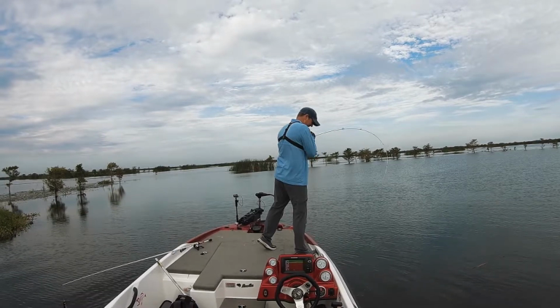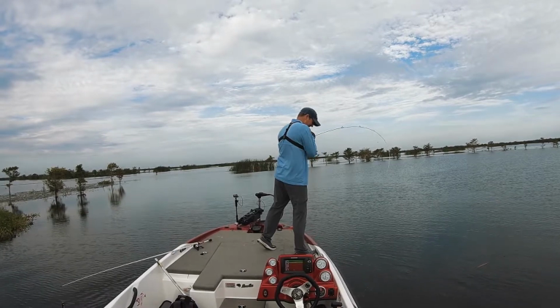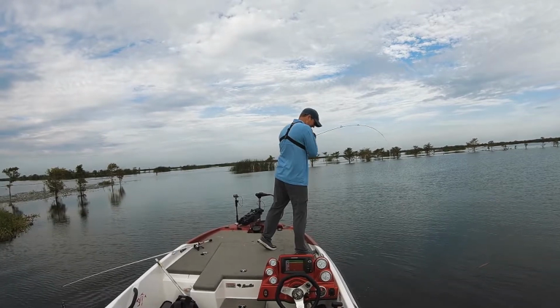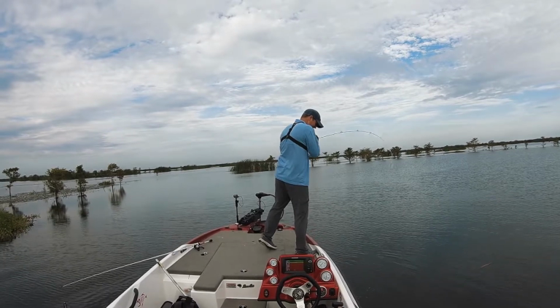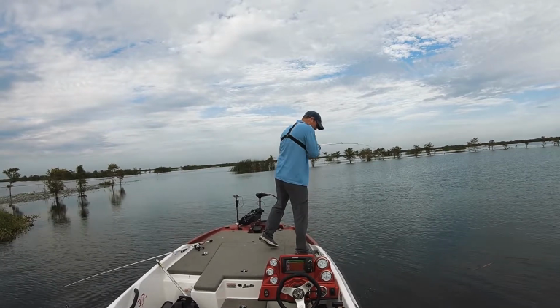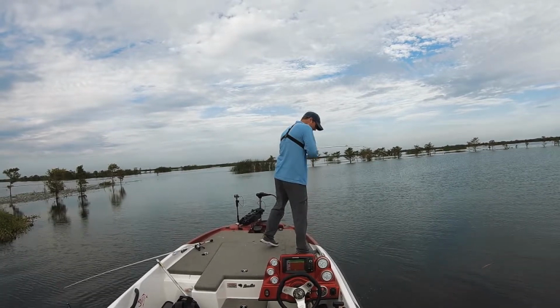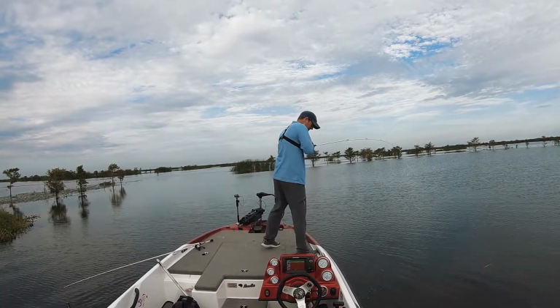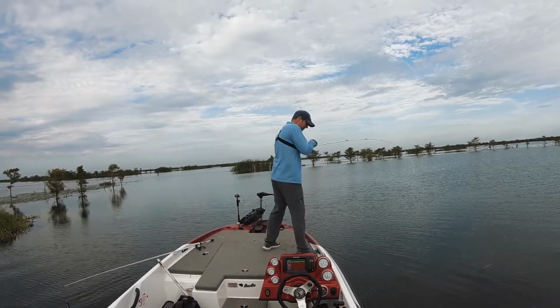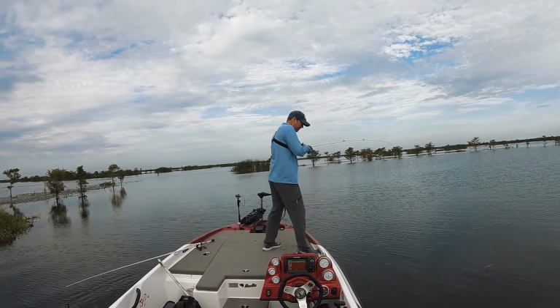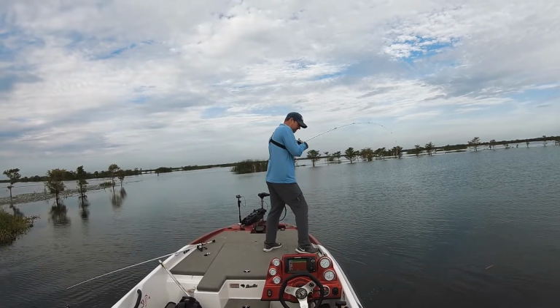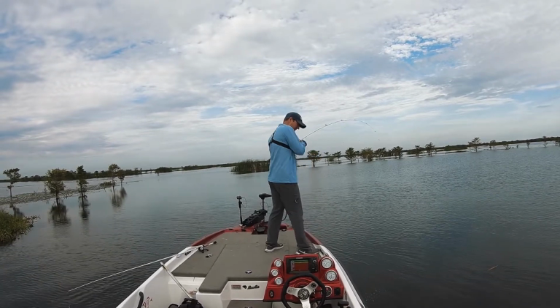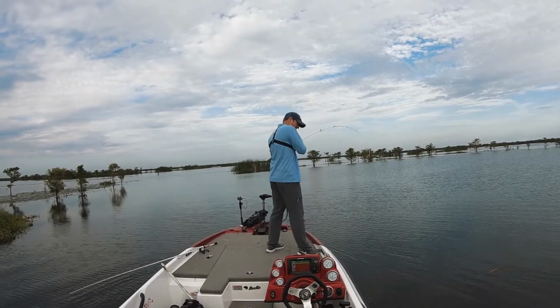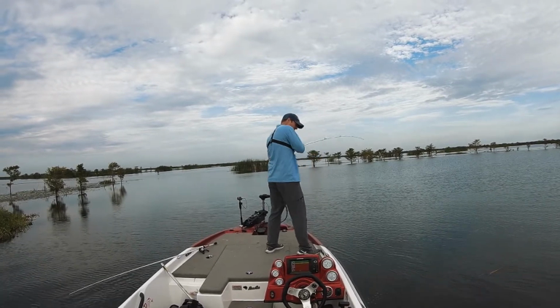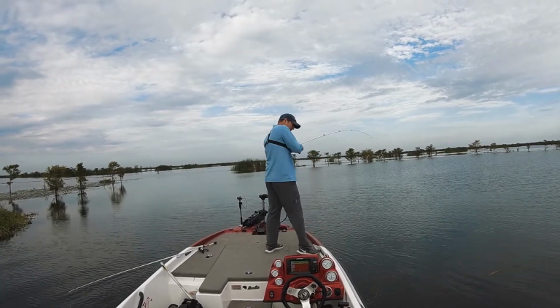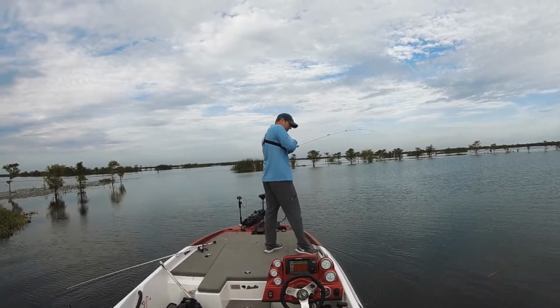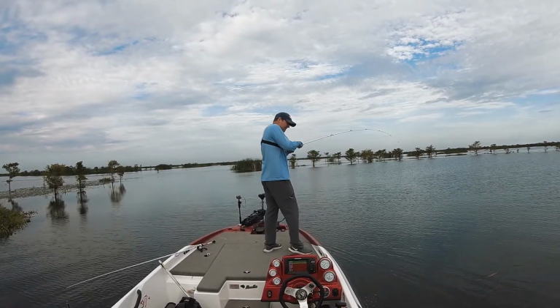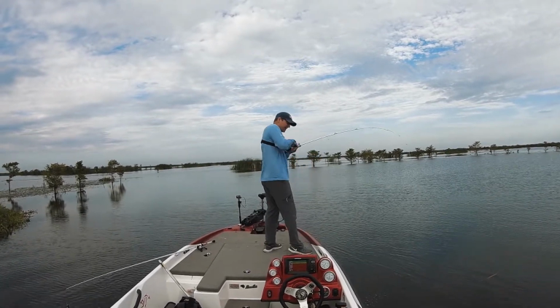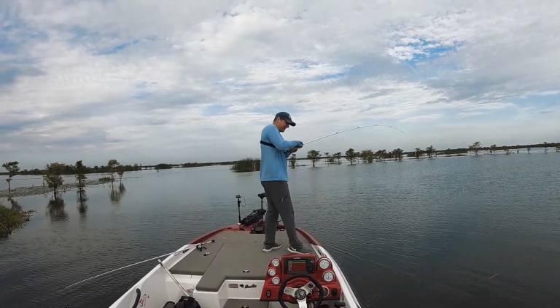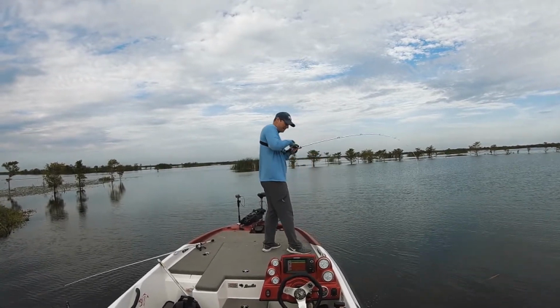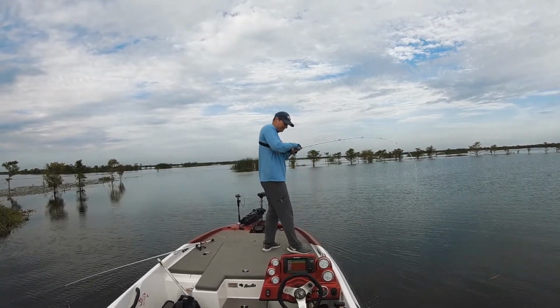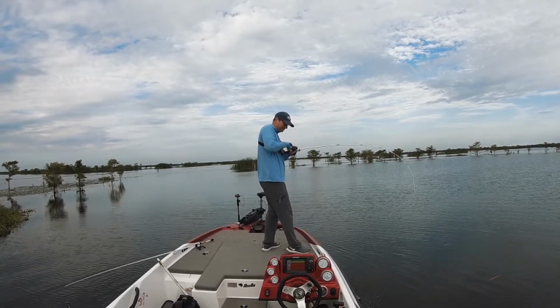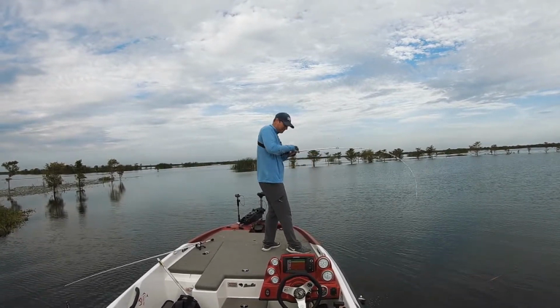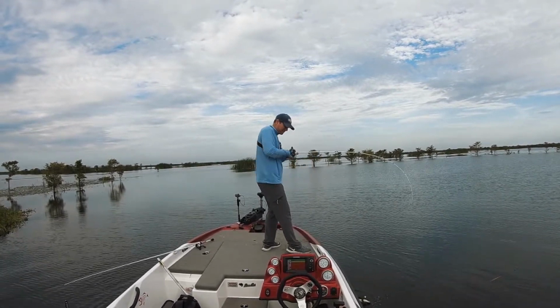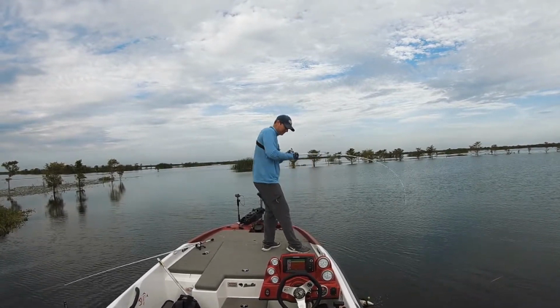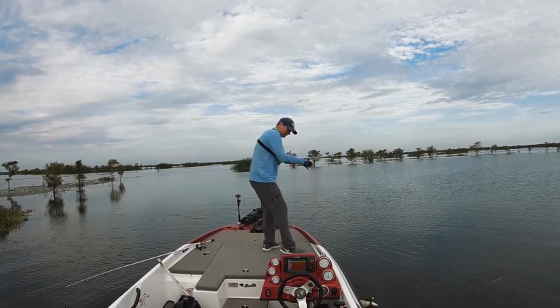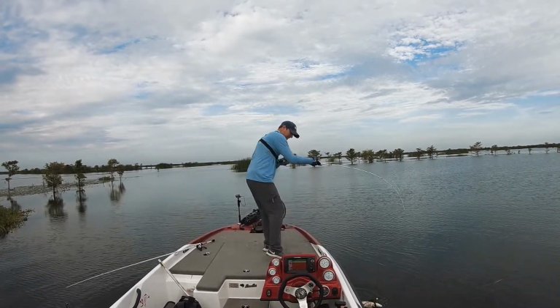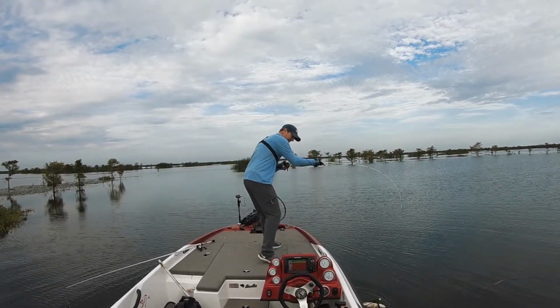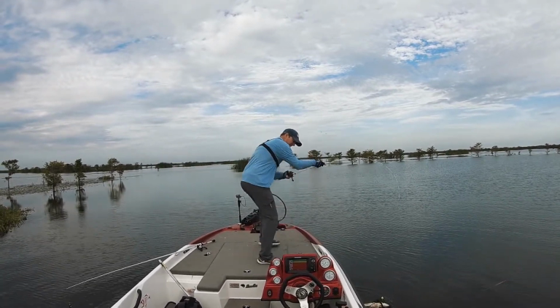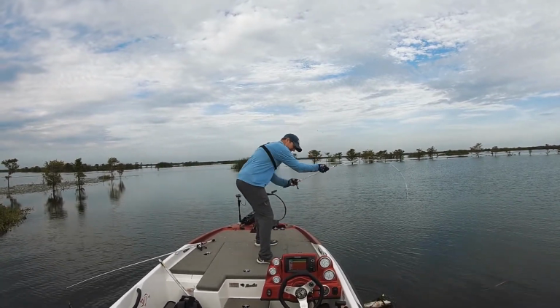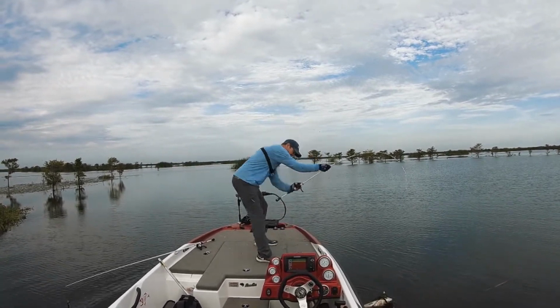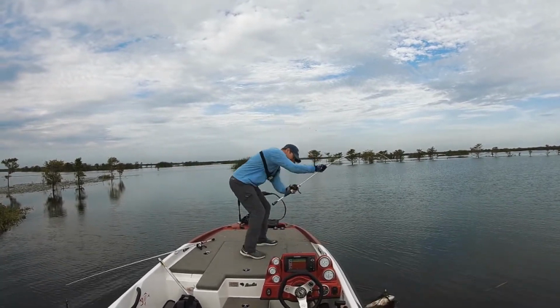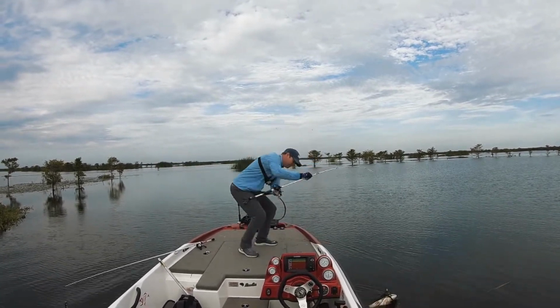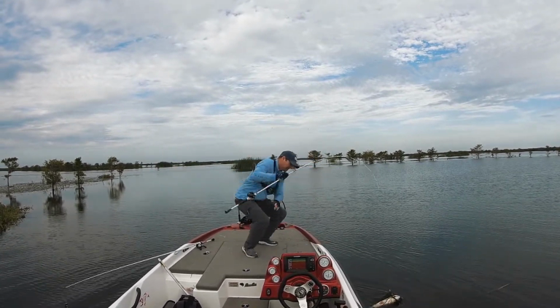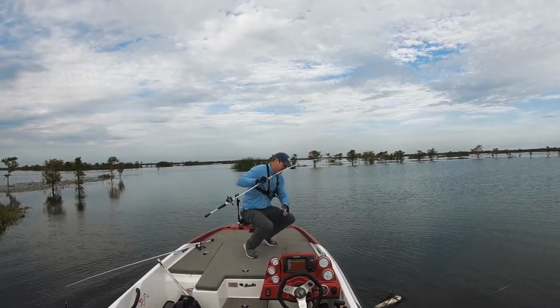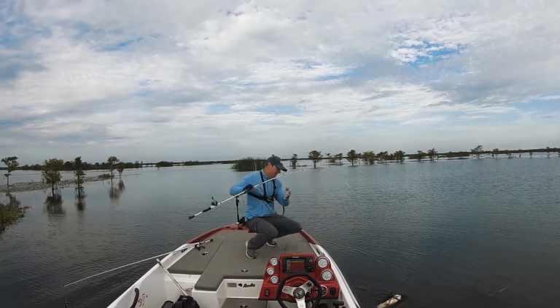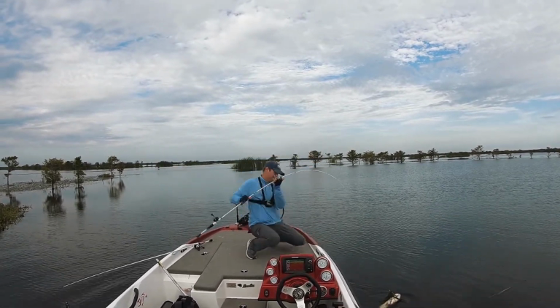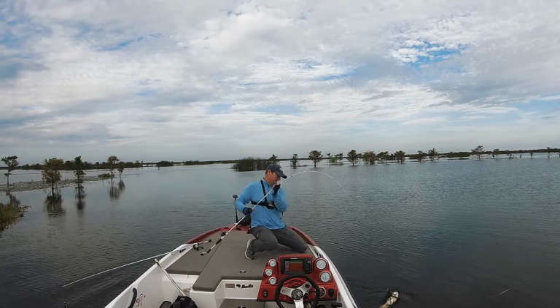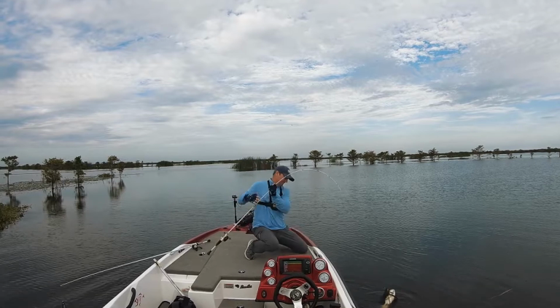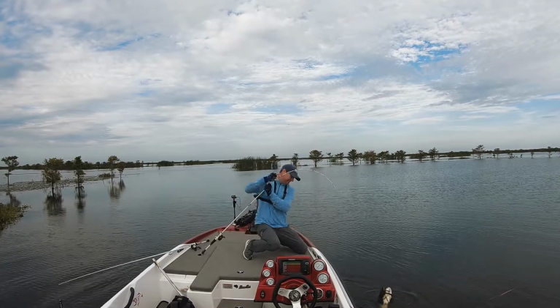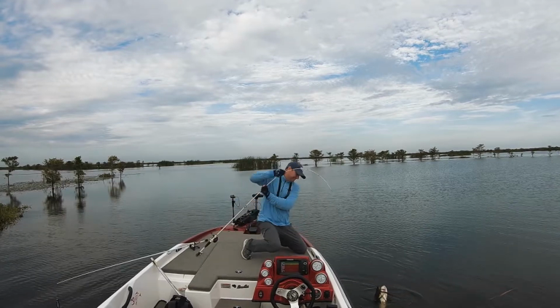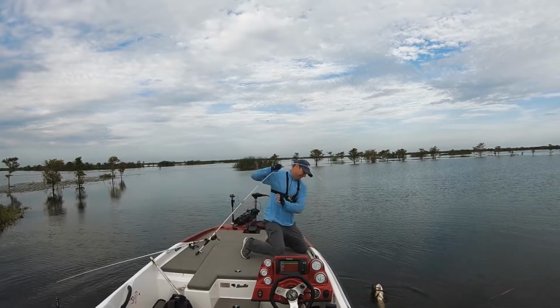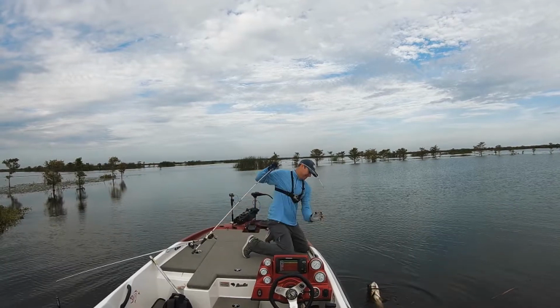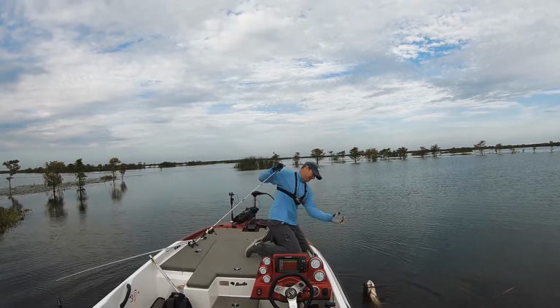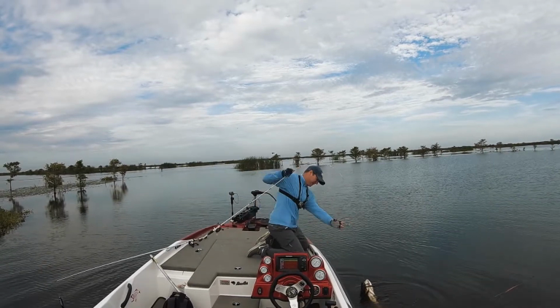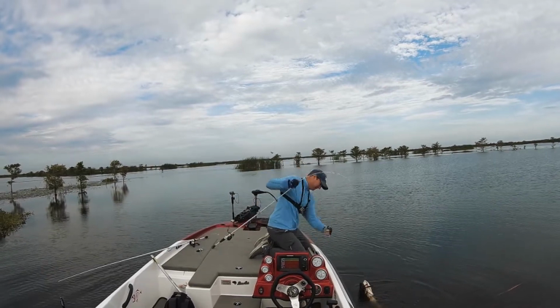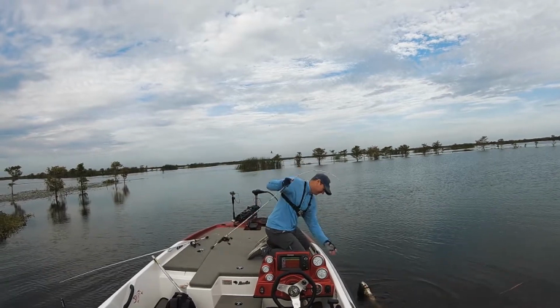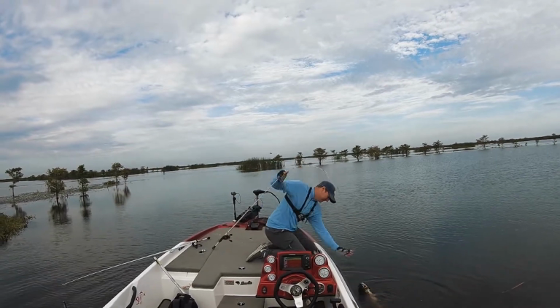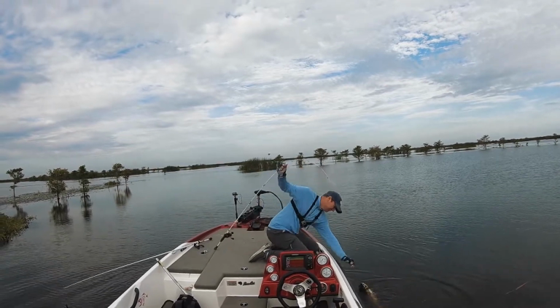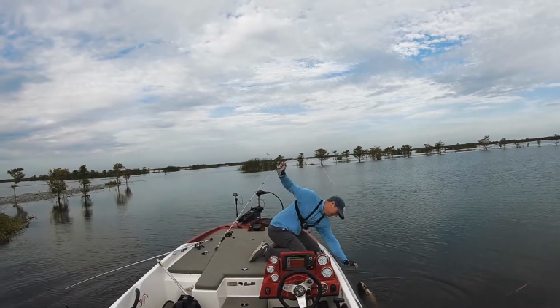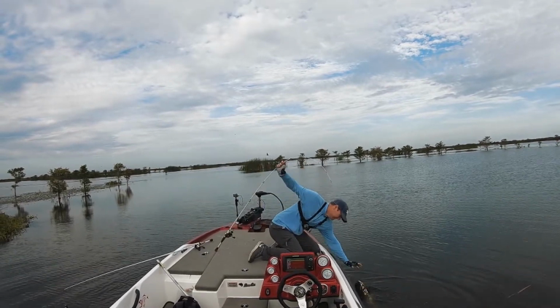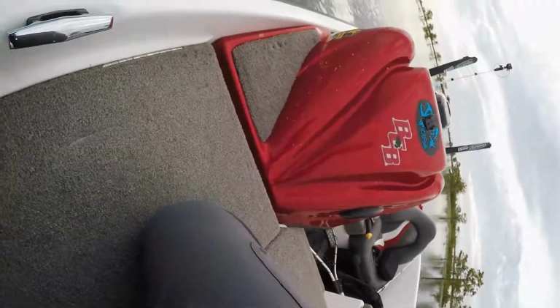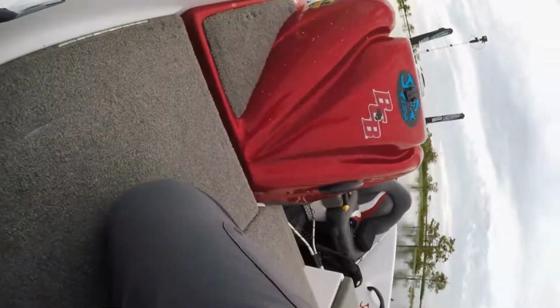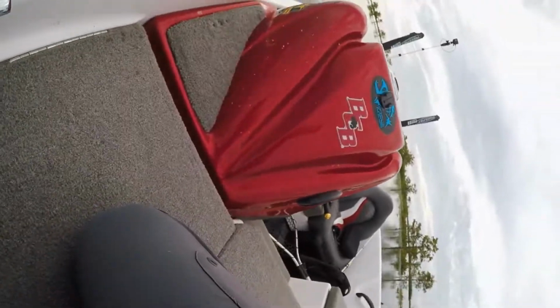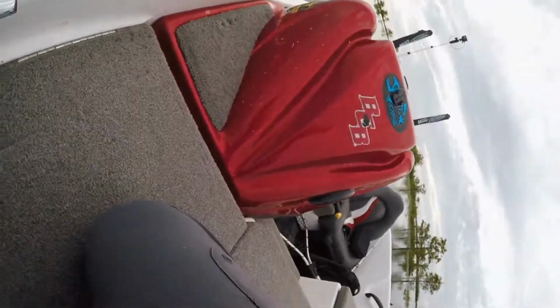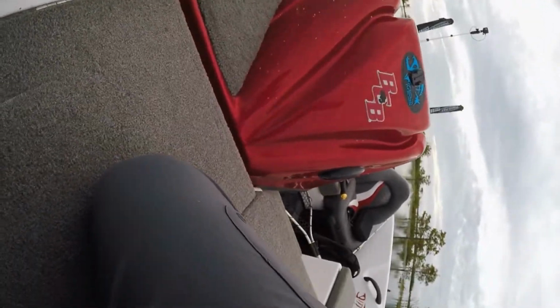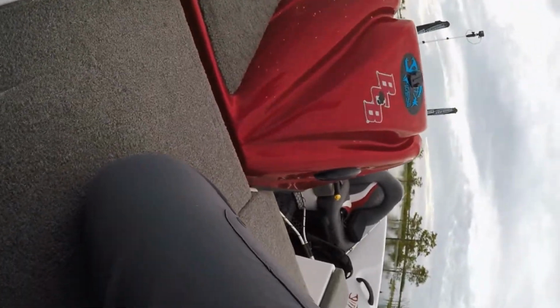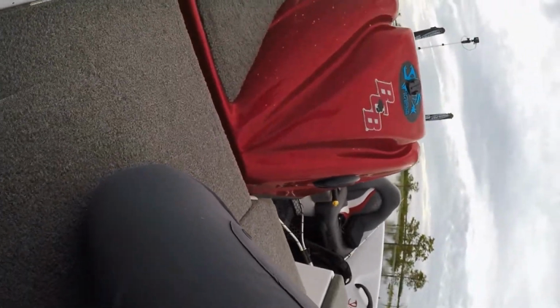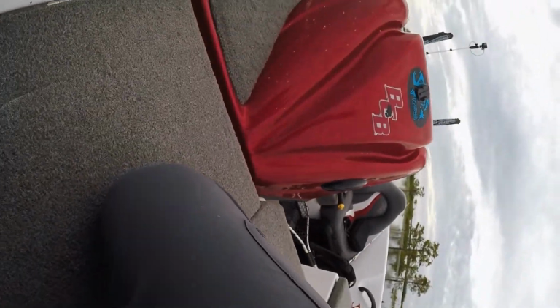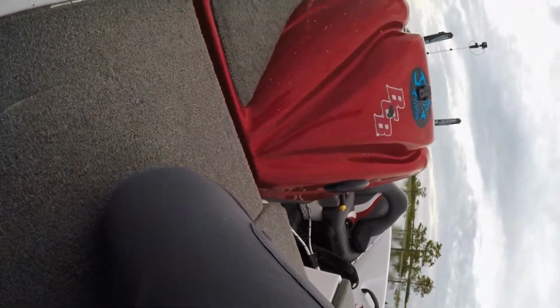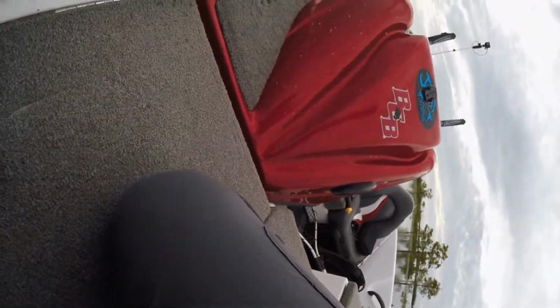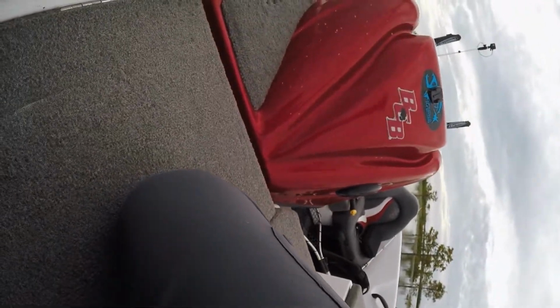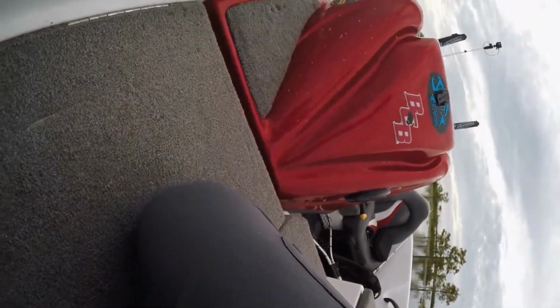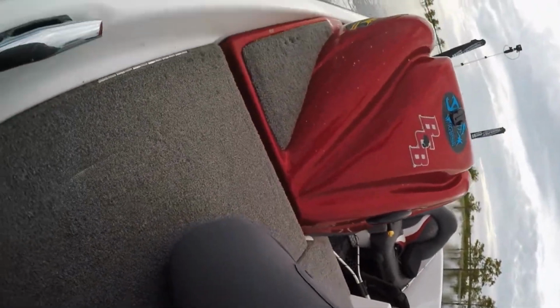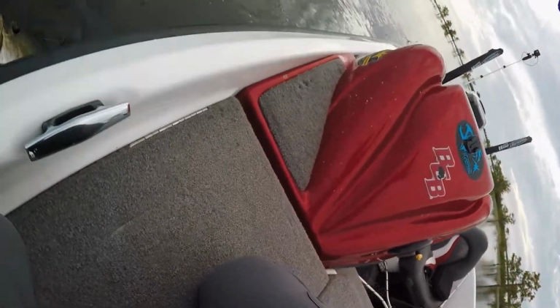I lost one big fish, I don't want to lose this guy. Got him. He's big. He's big. Got him.